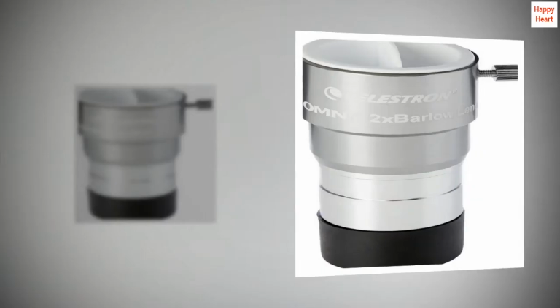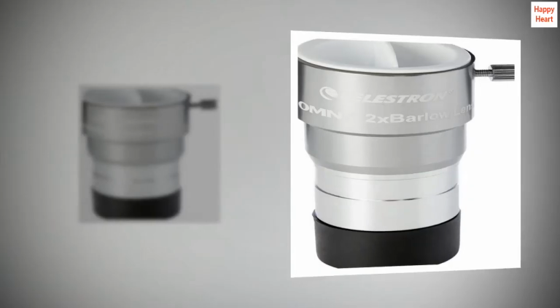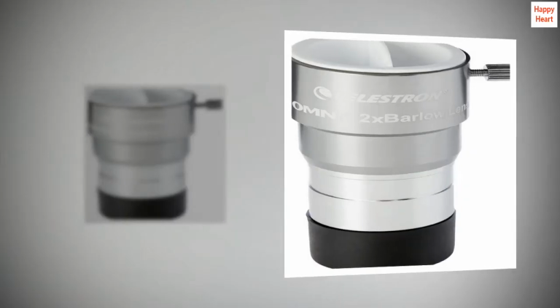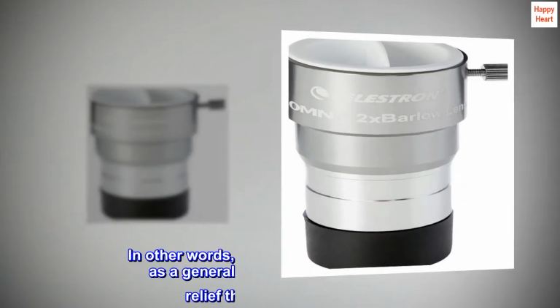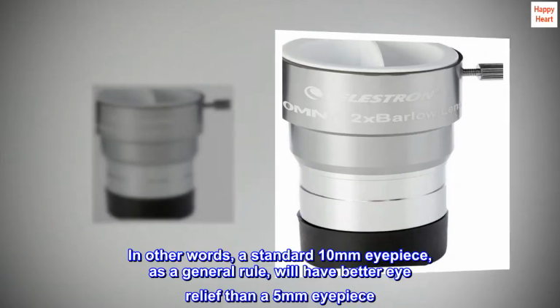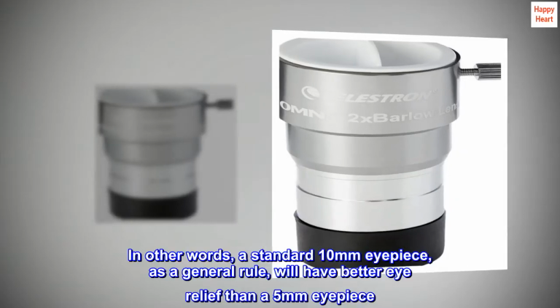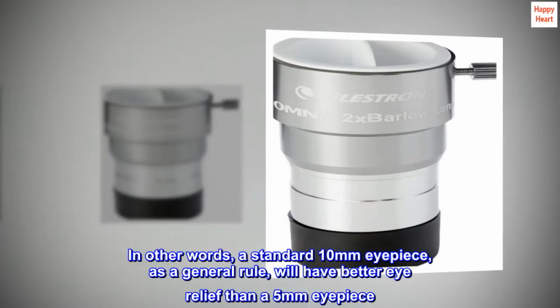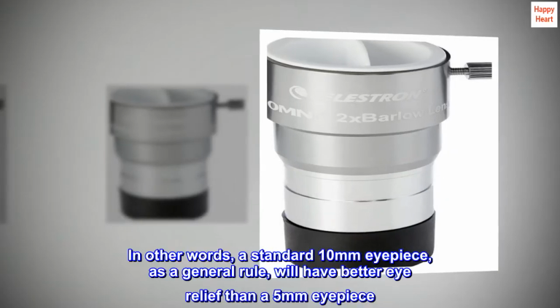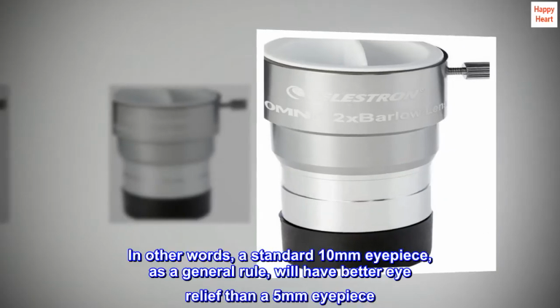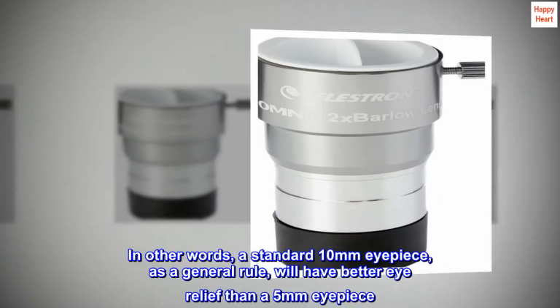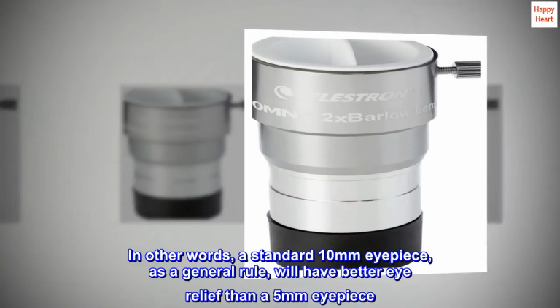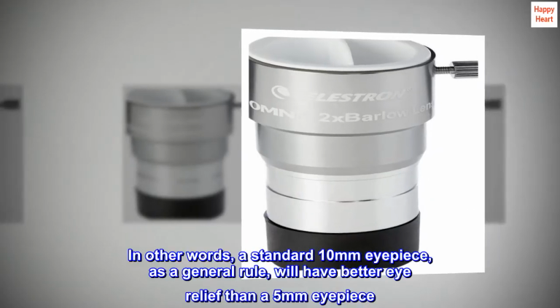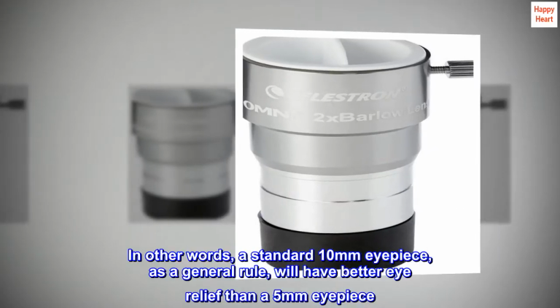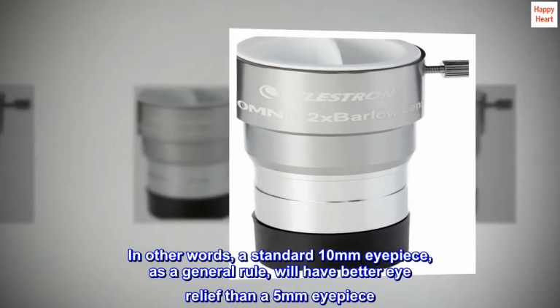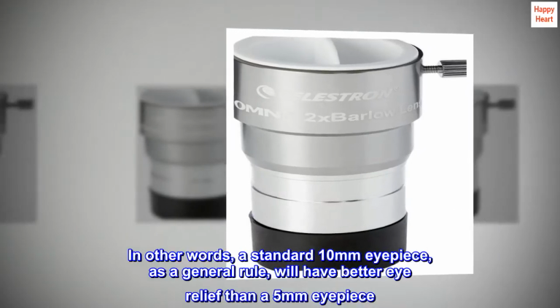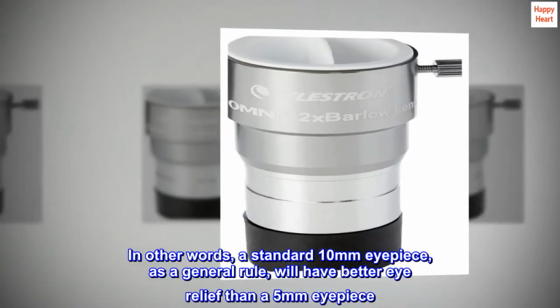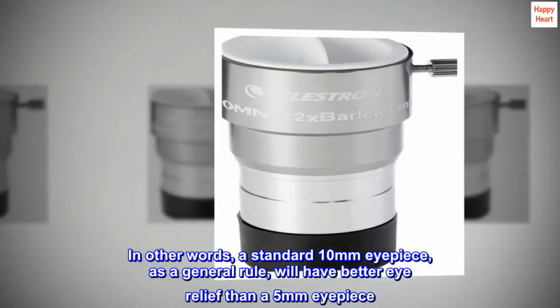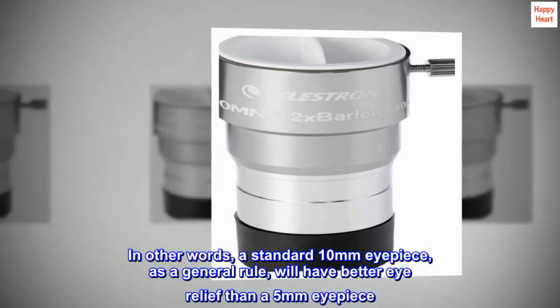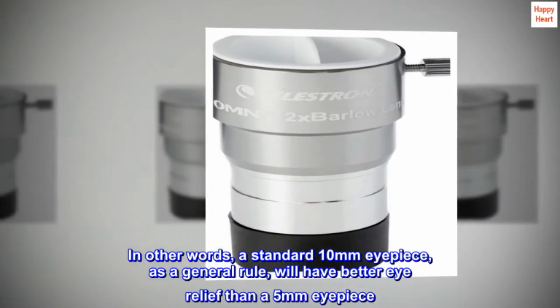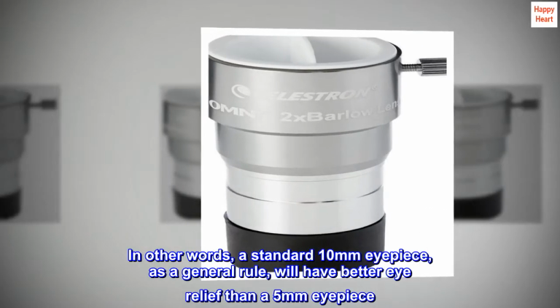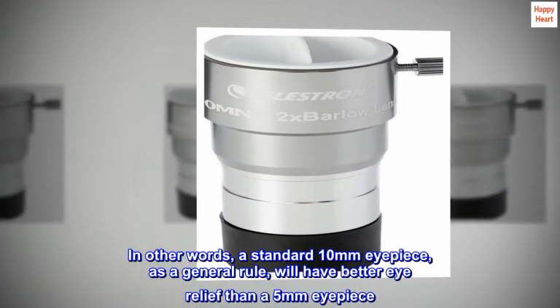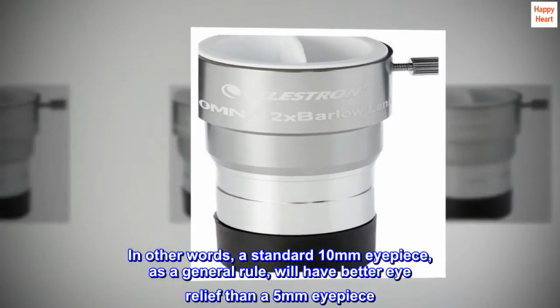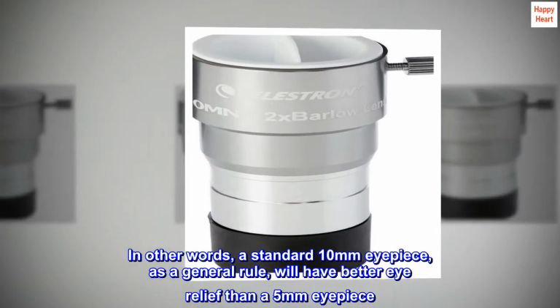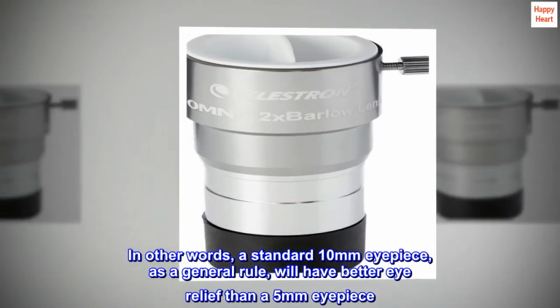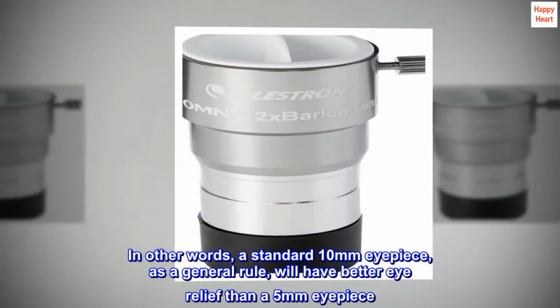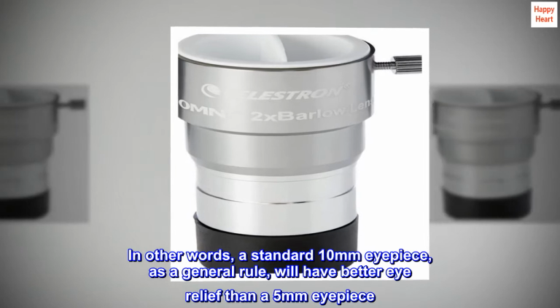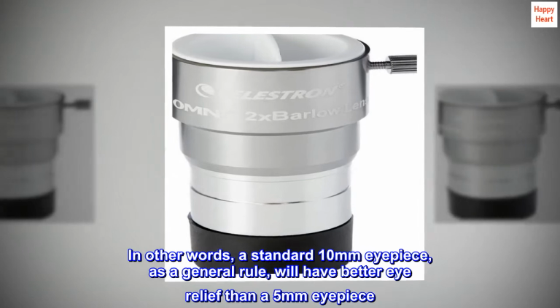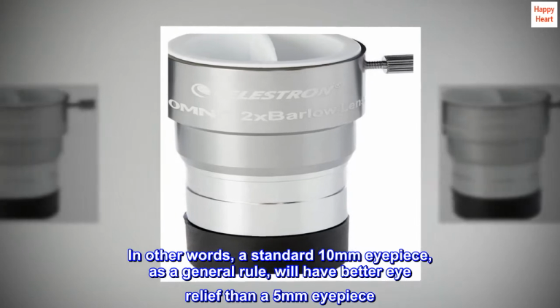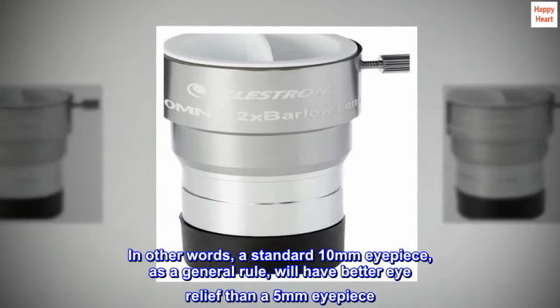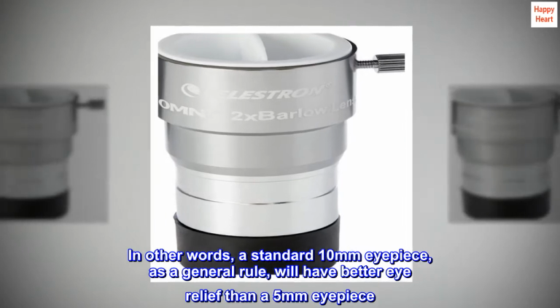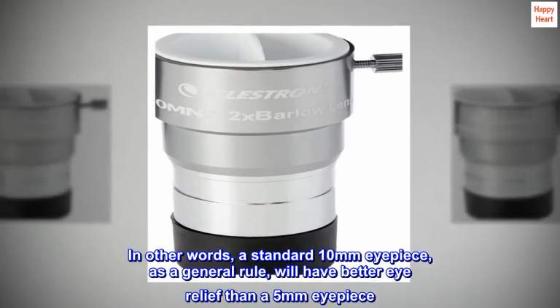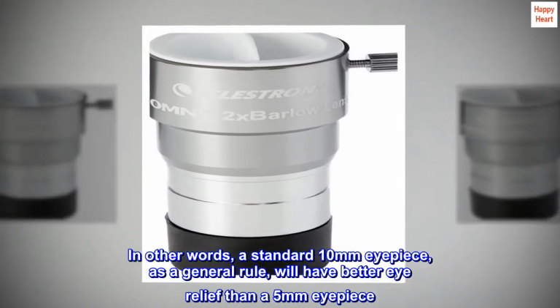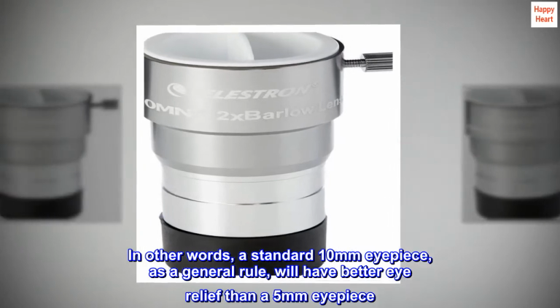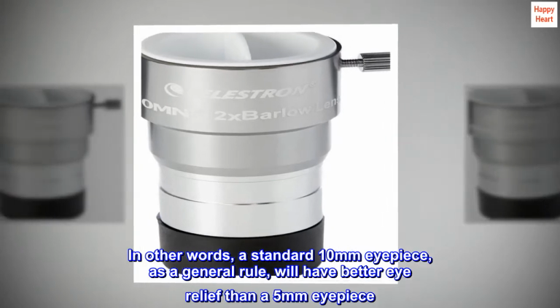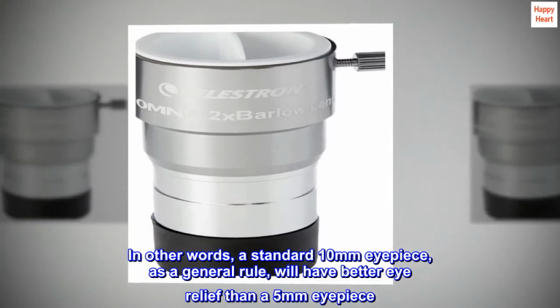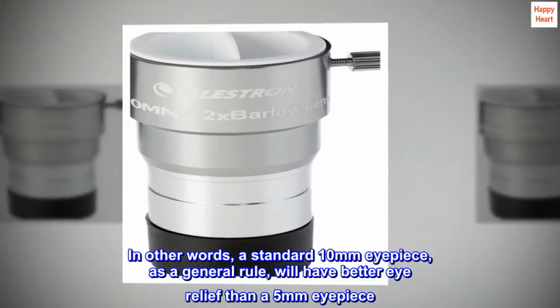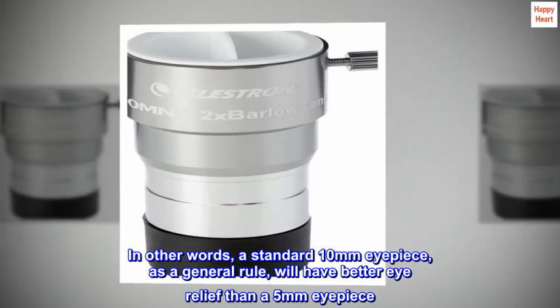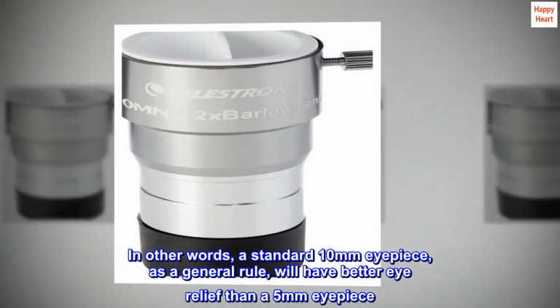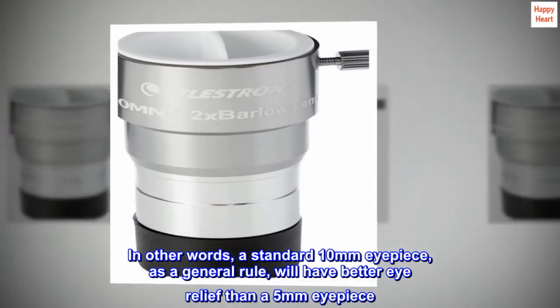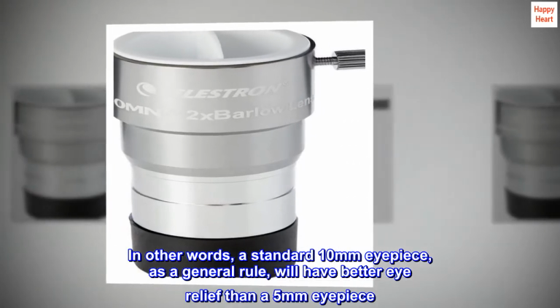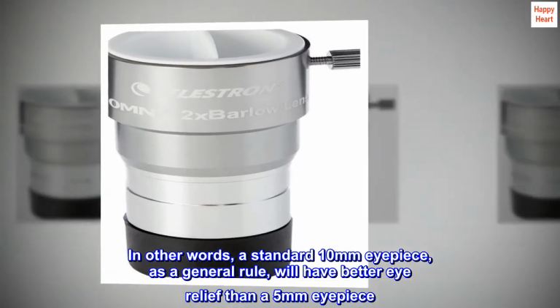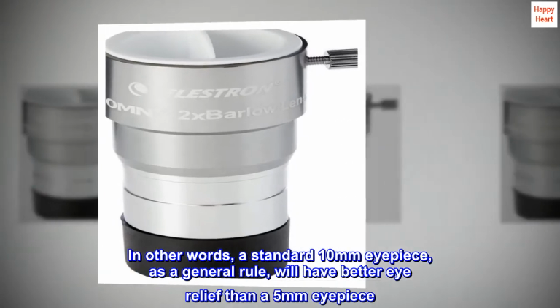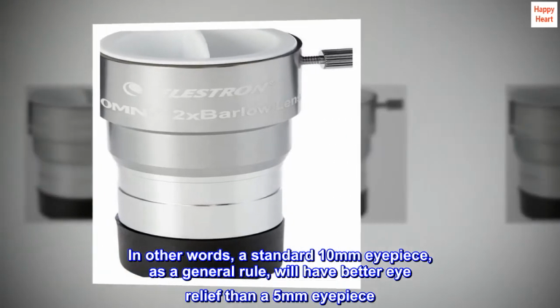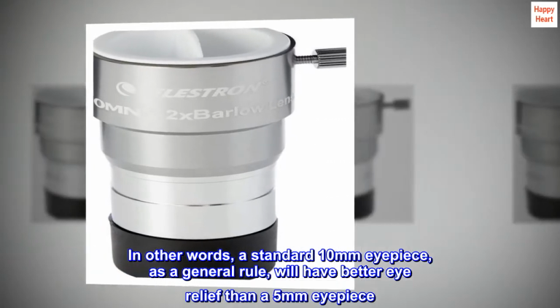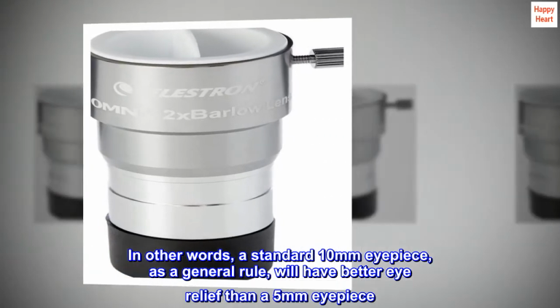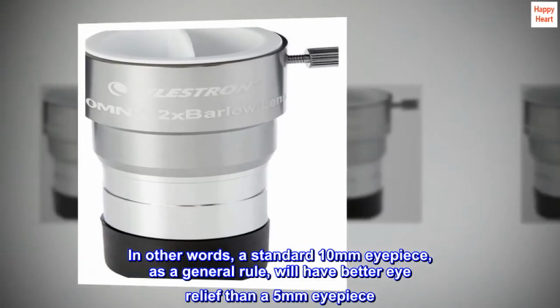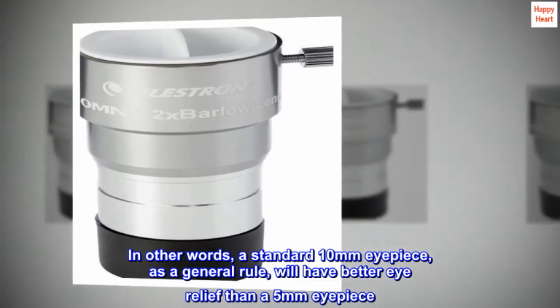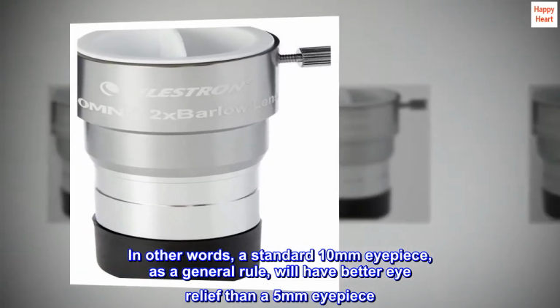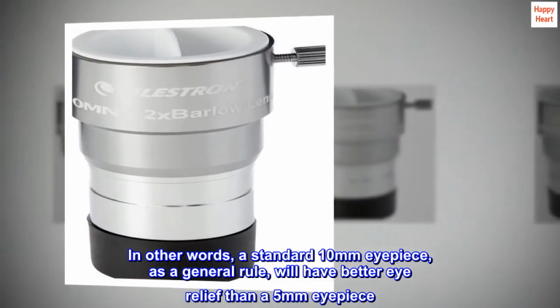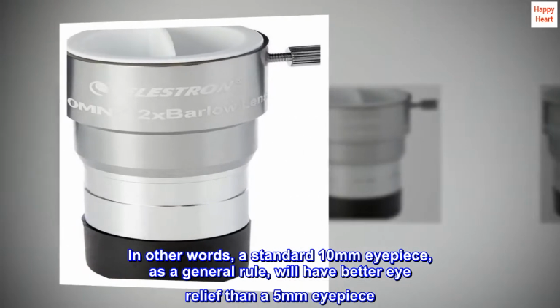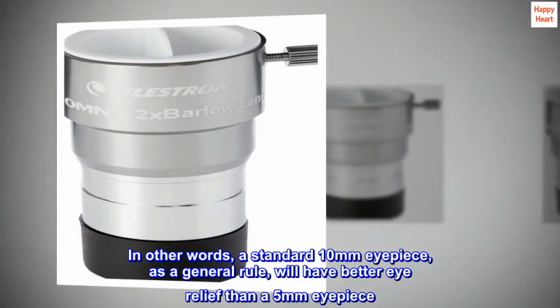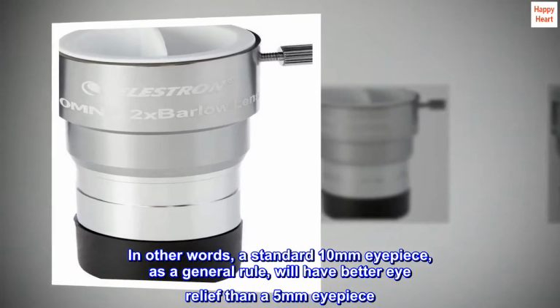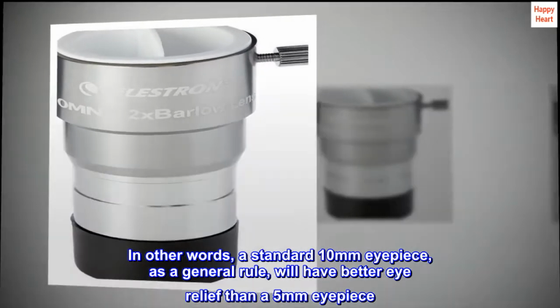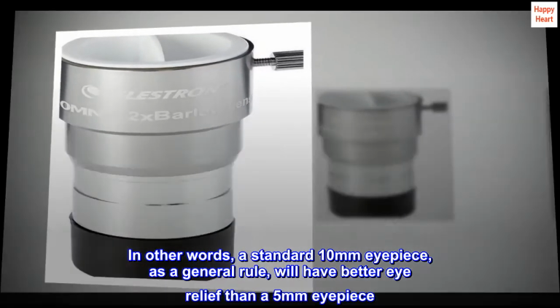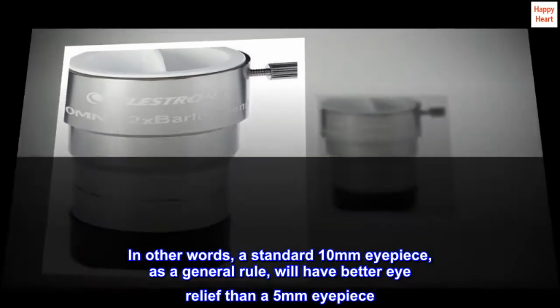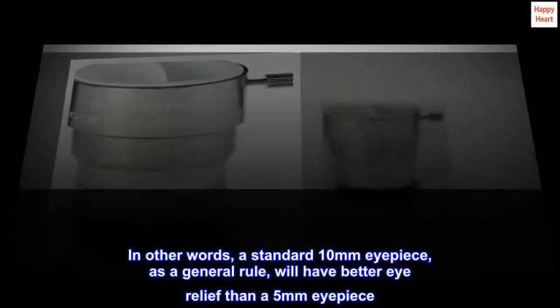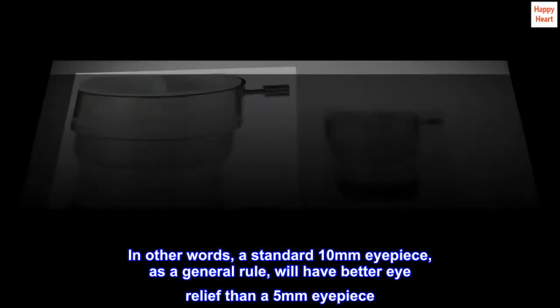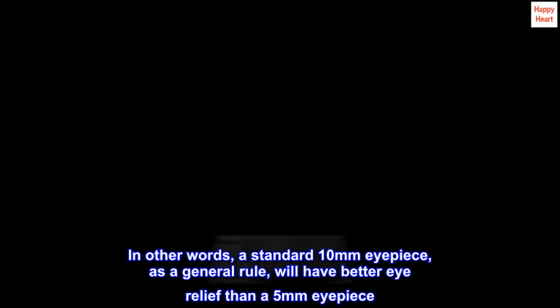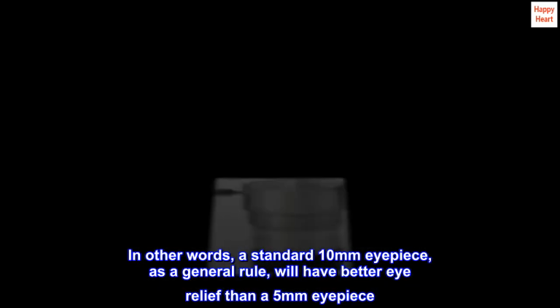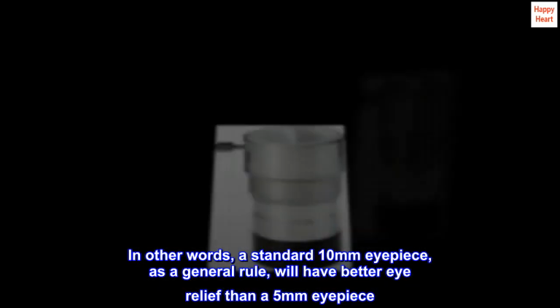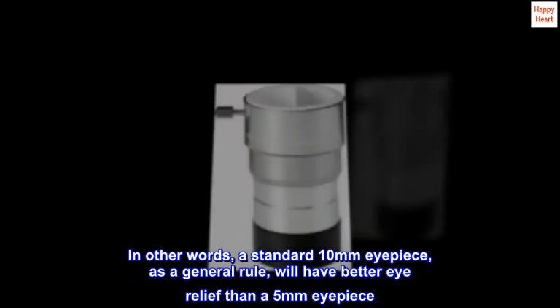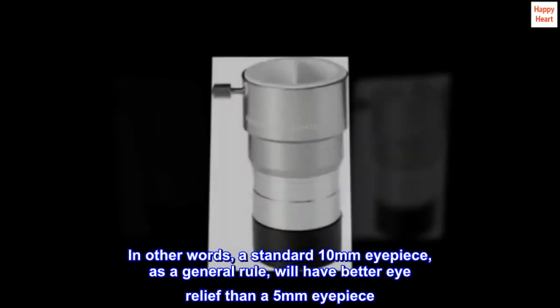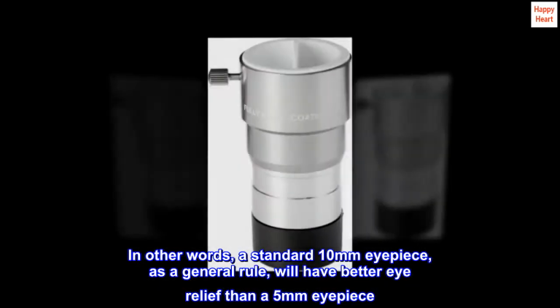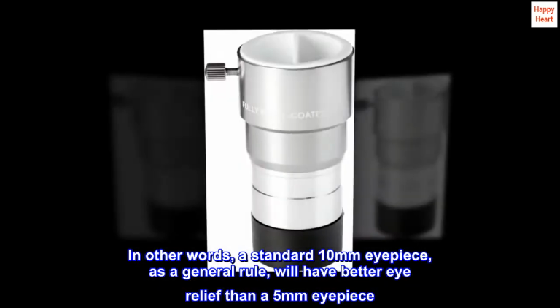In other words, a standard 10mm eyepiece, as a general rule, will have better eye relief than a 5mm eyepiece.